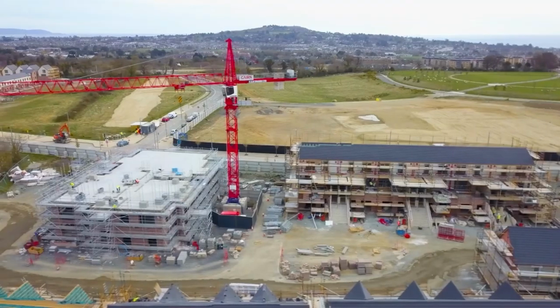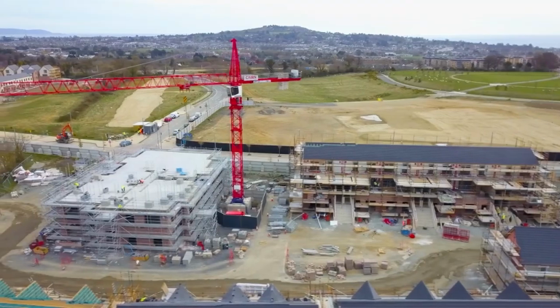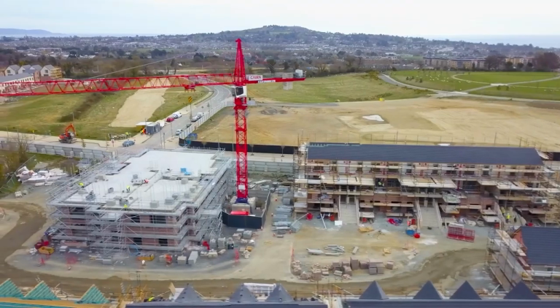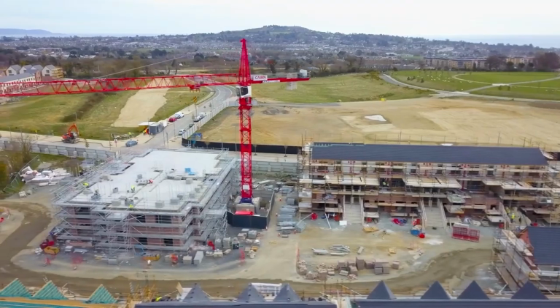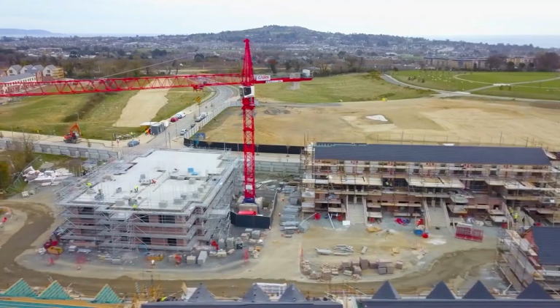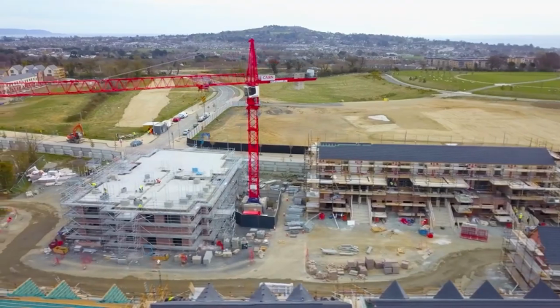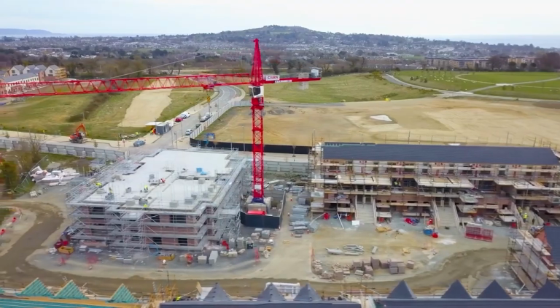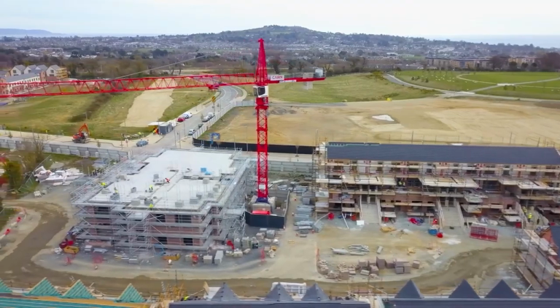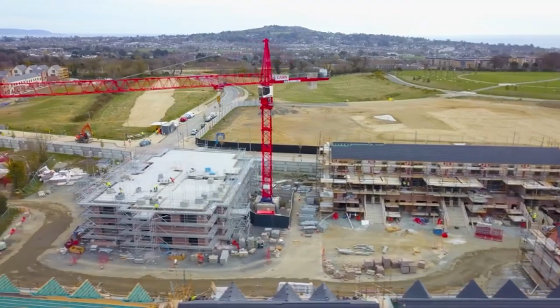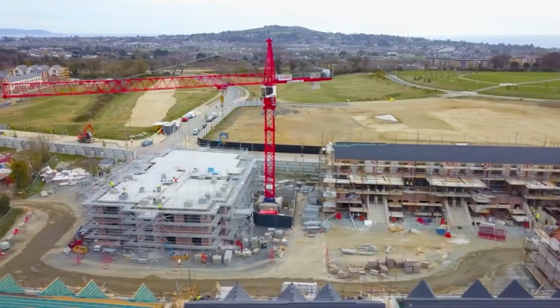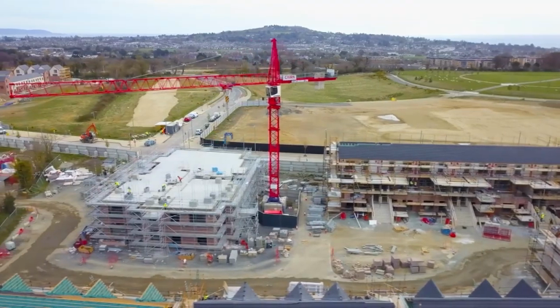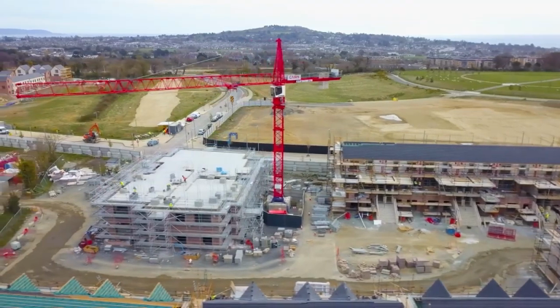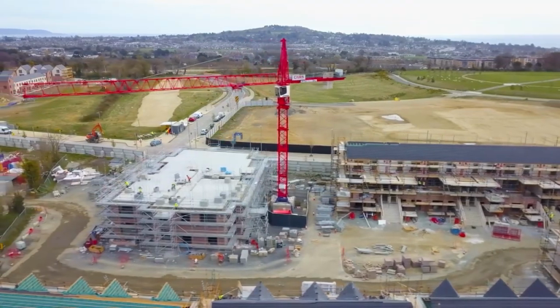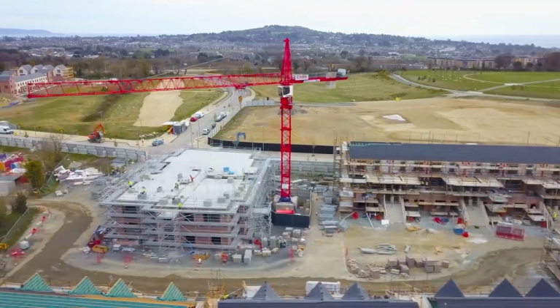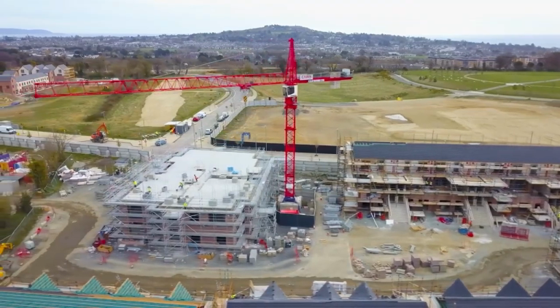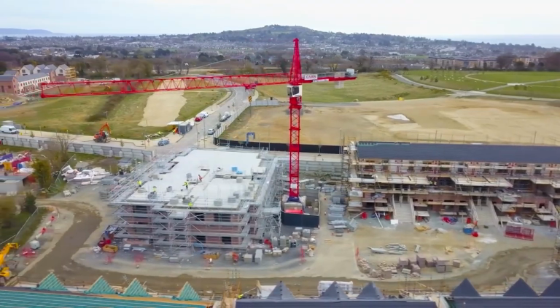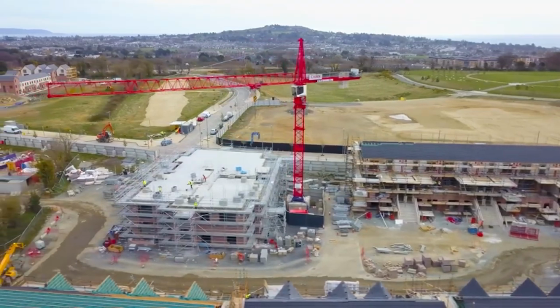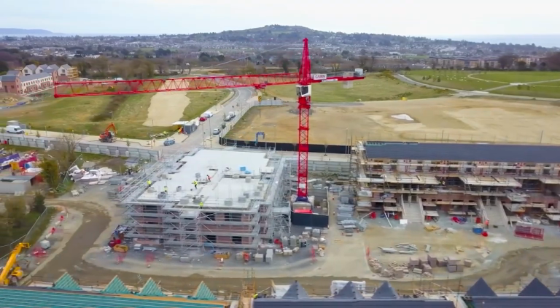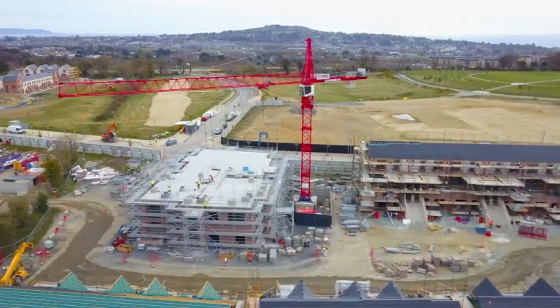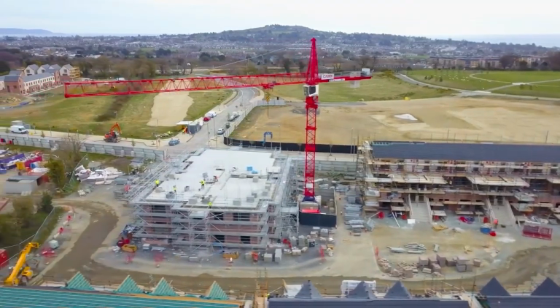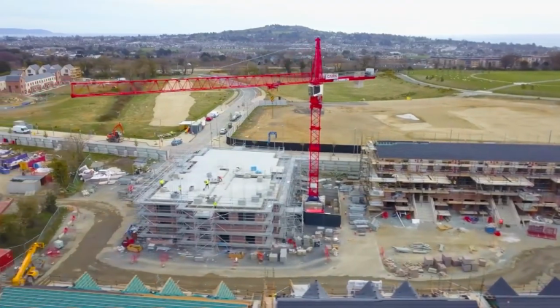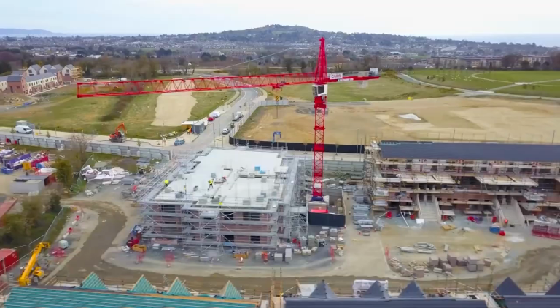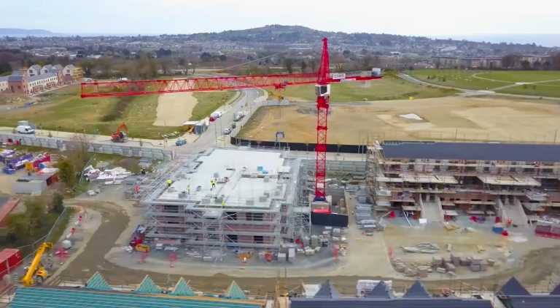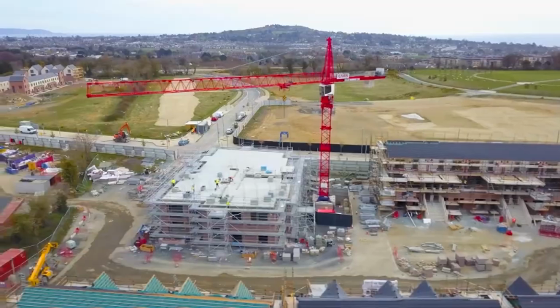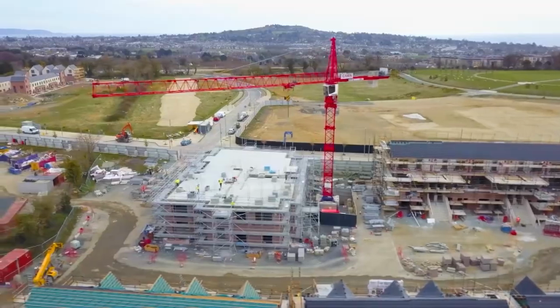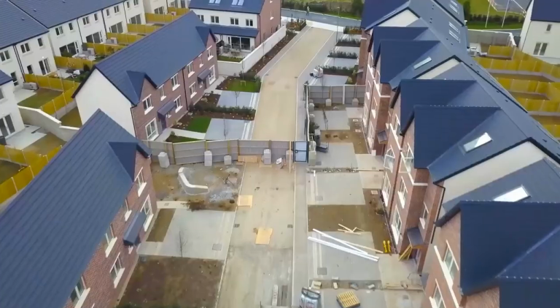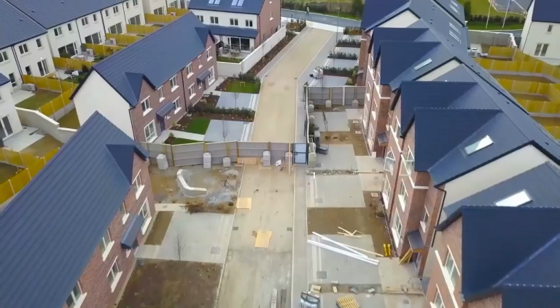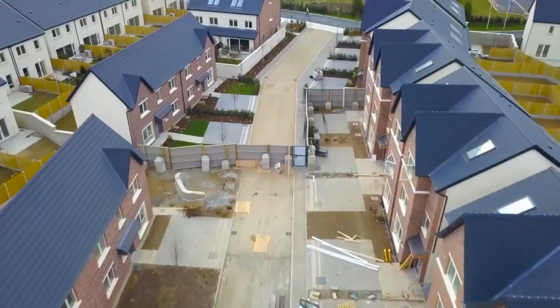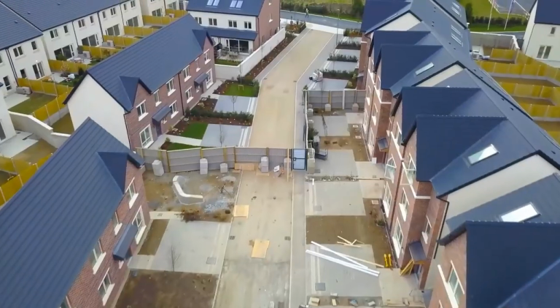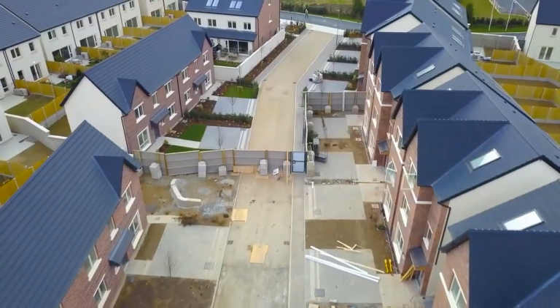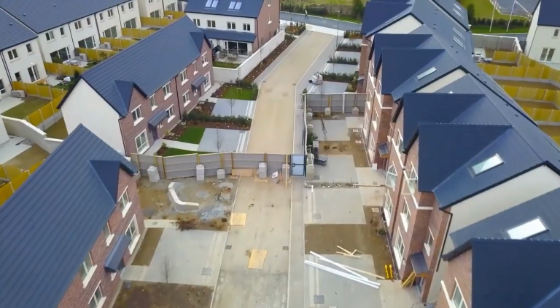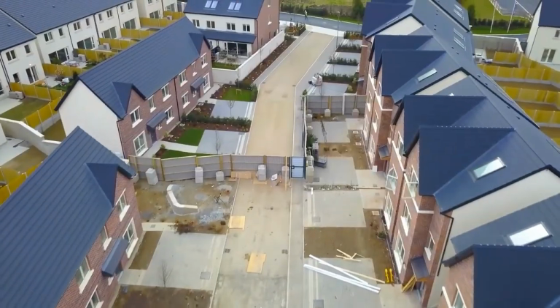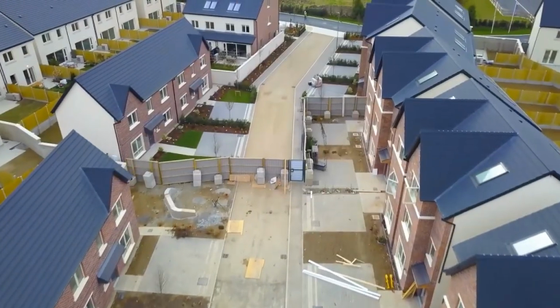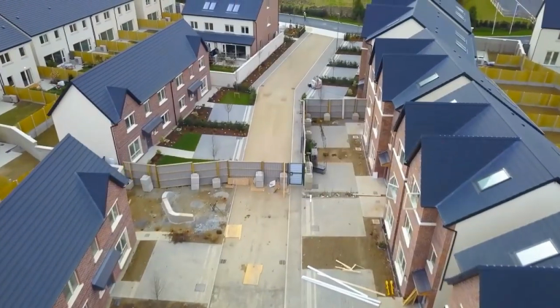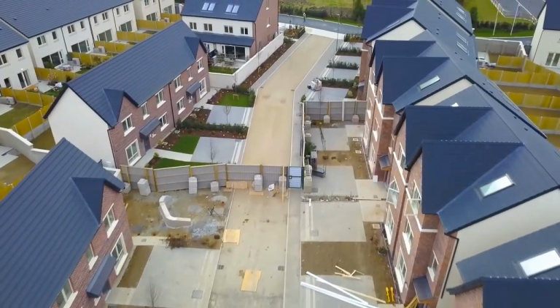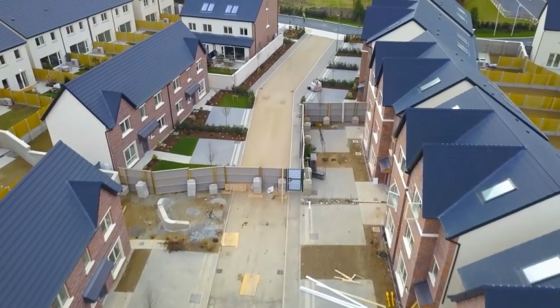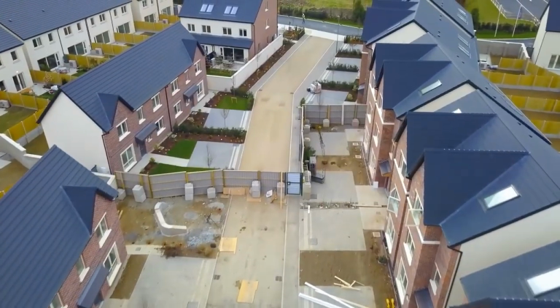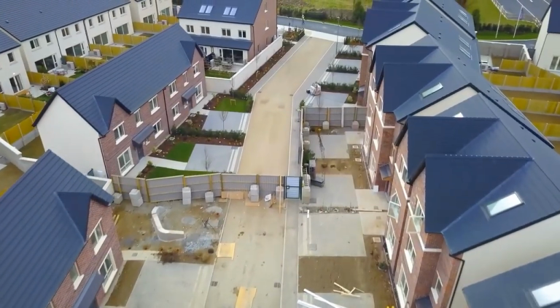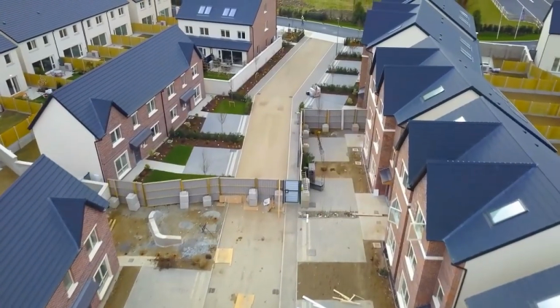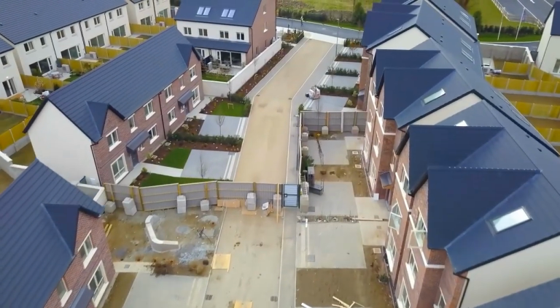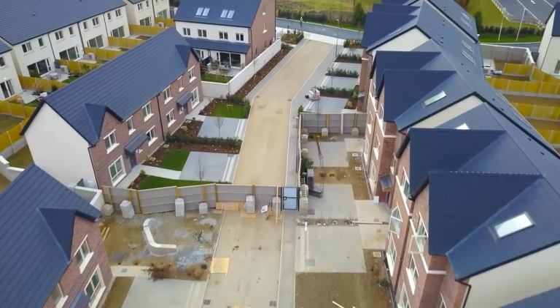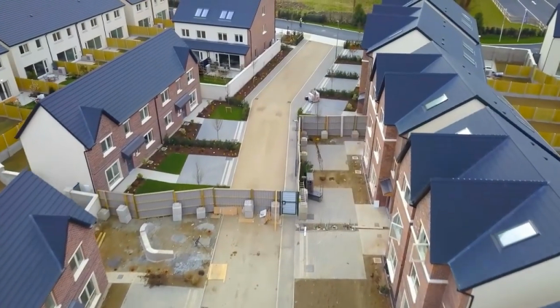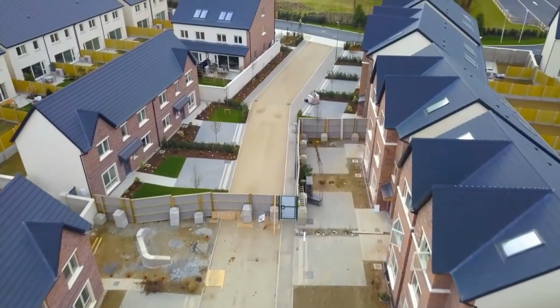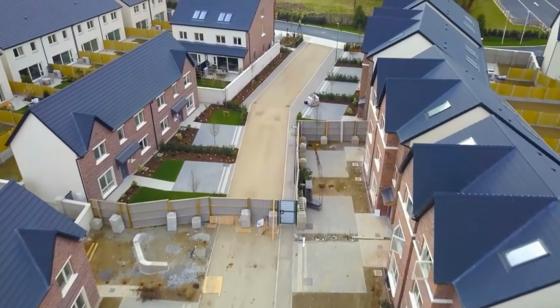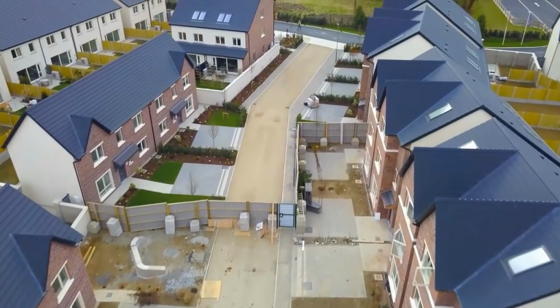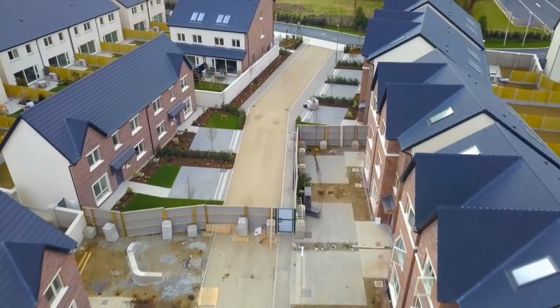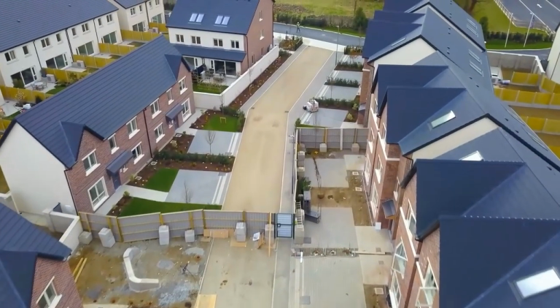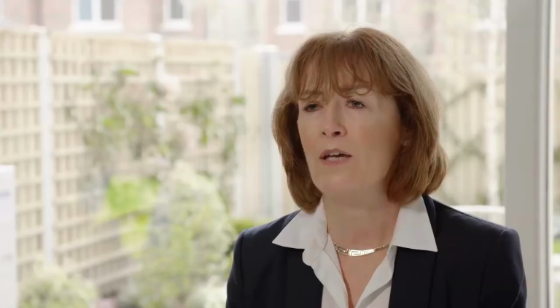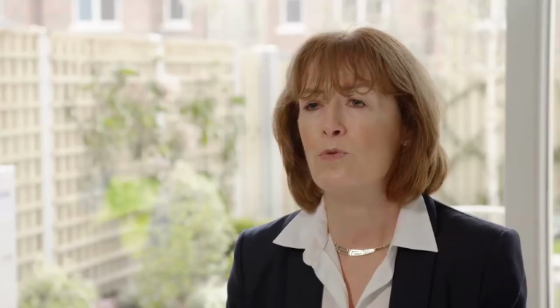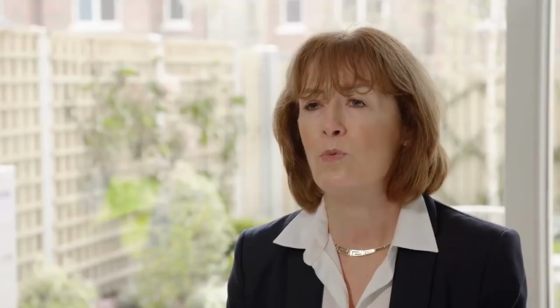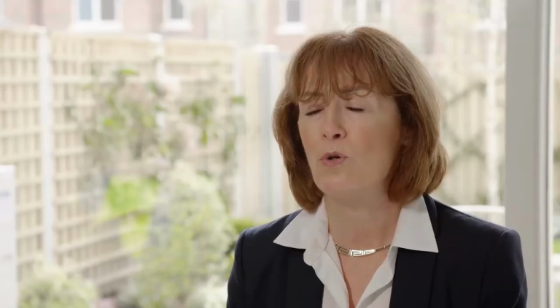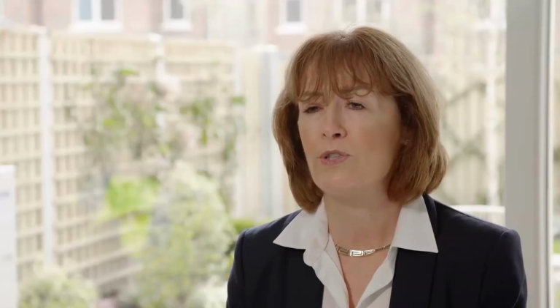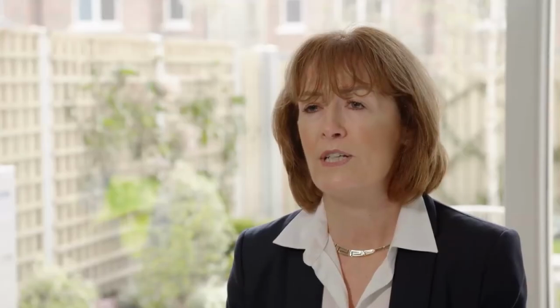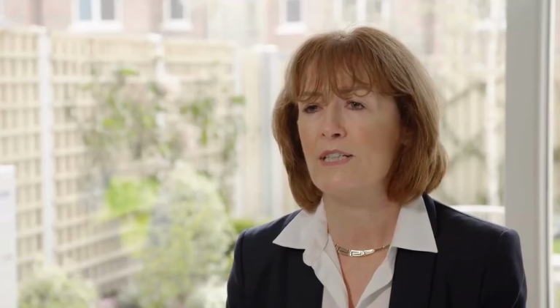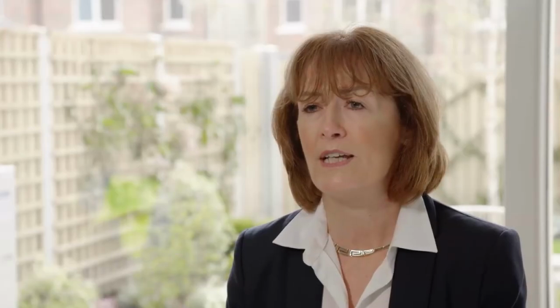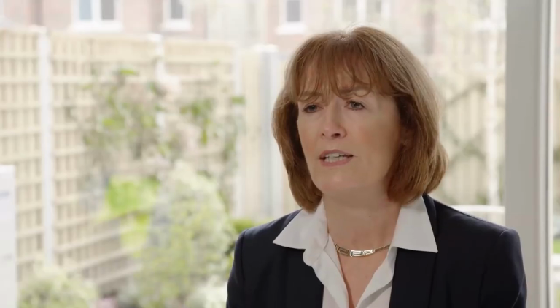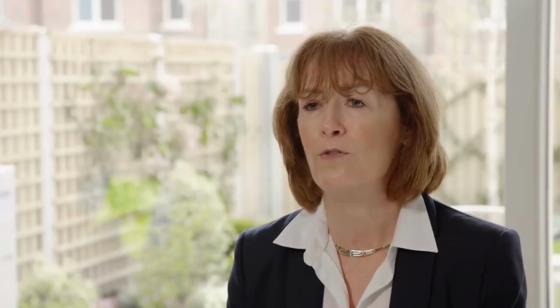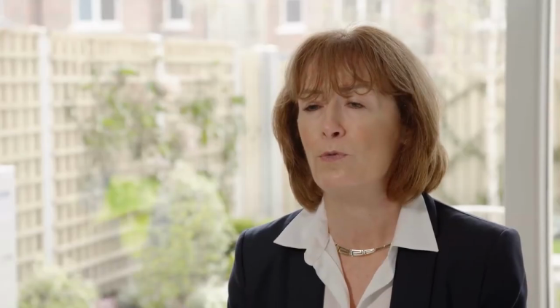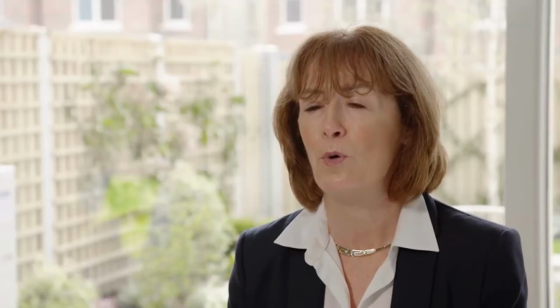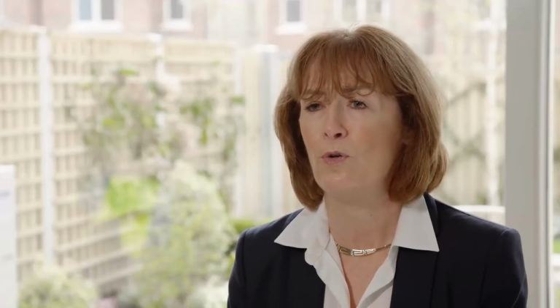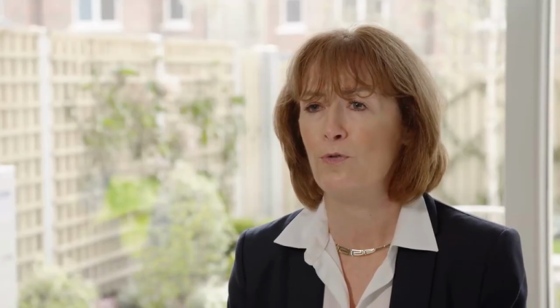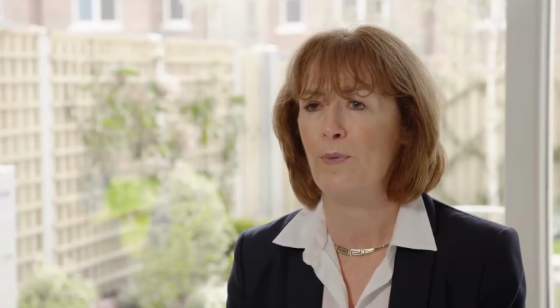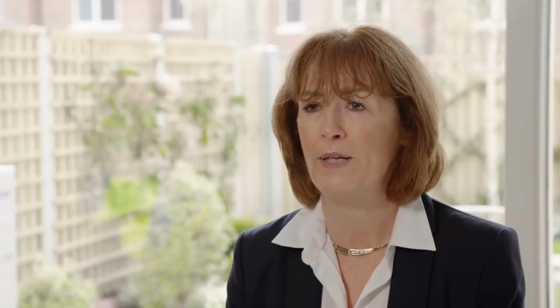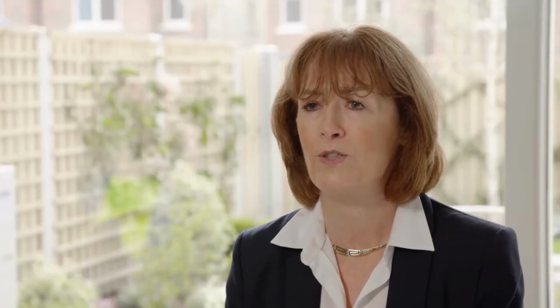I would also be delighted if other members of the construction industry signed up to Water Stewardship, so please check out water.ie for more information.